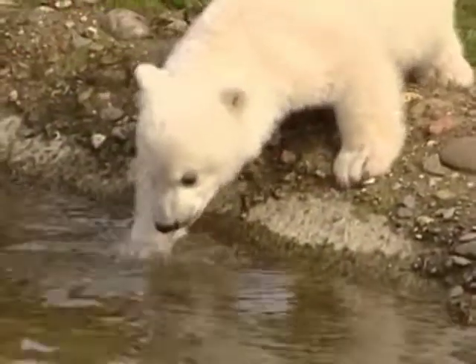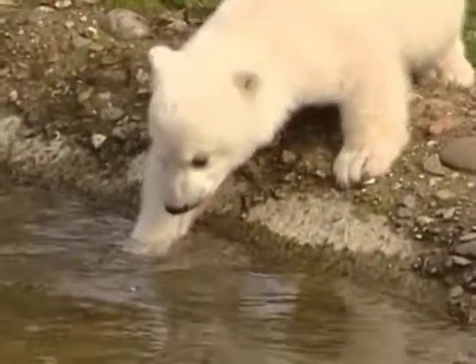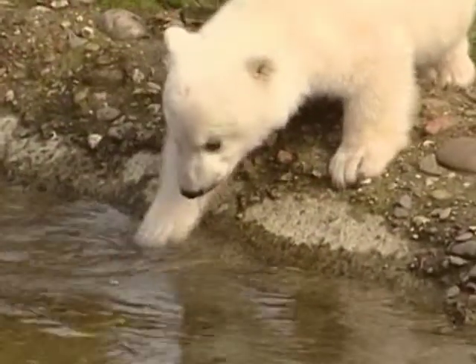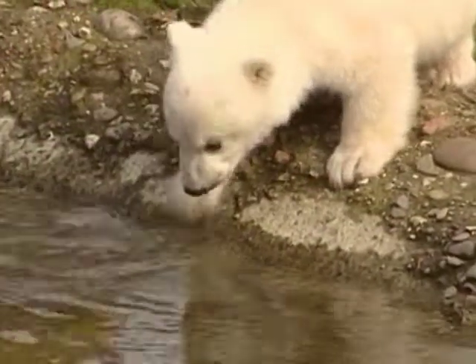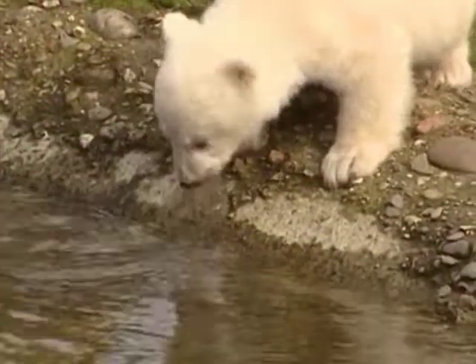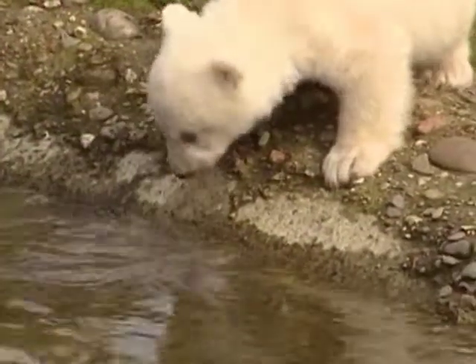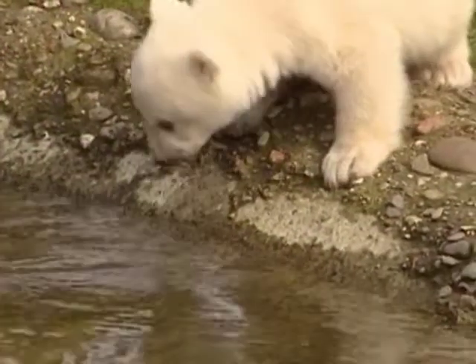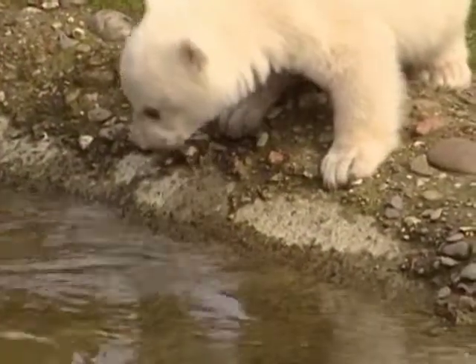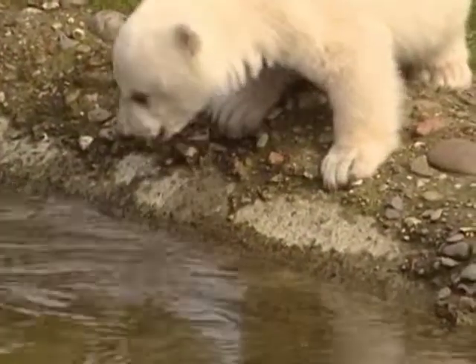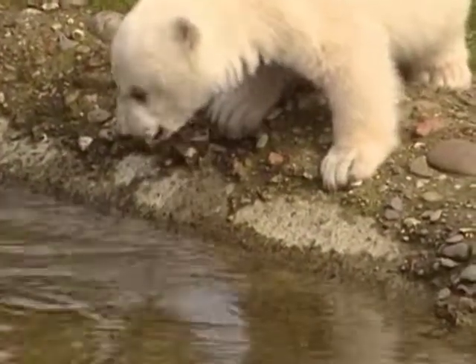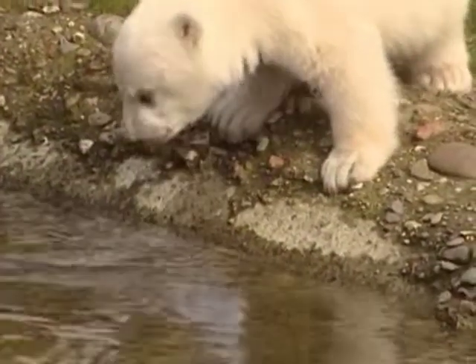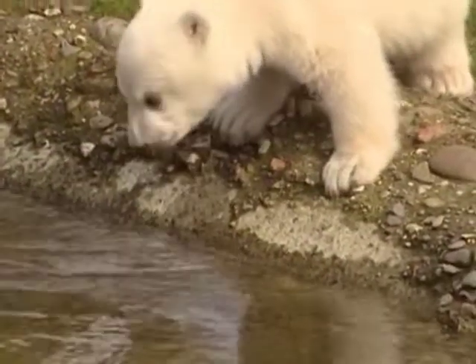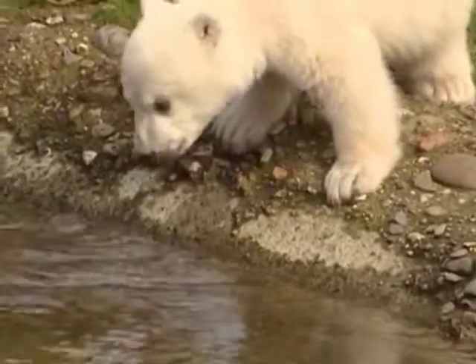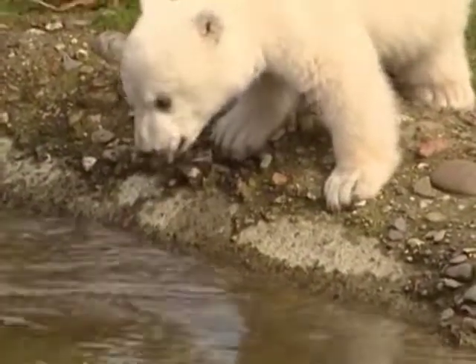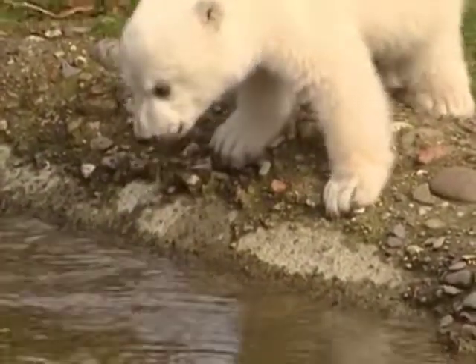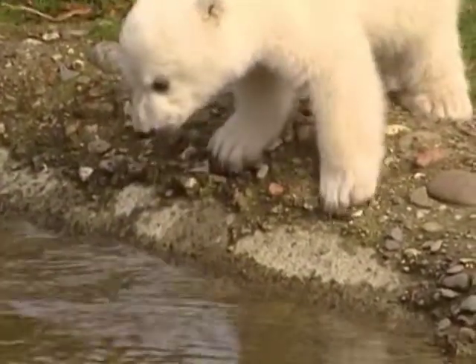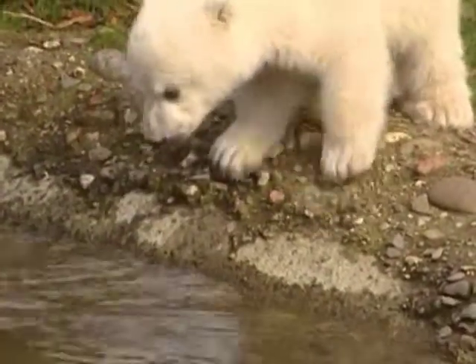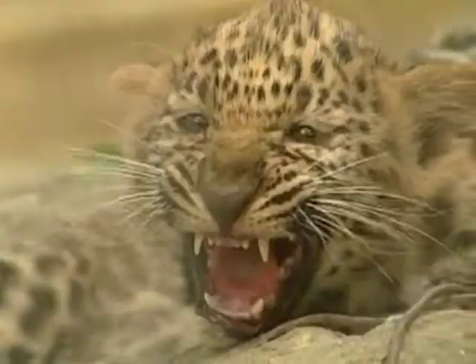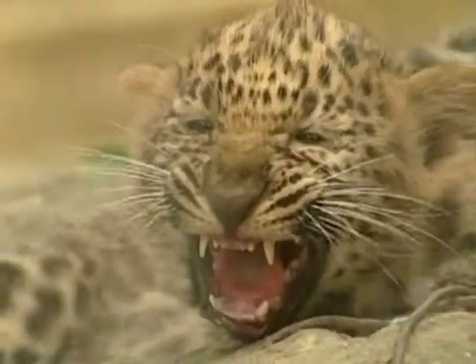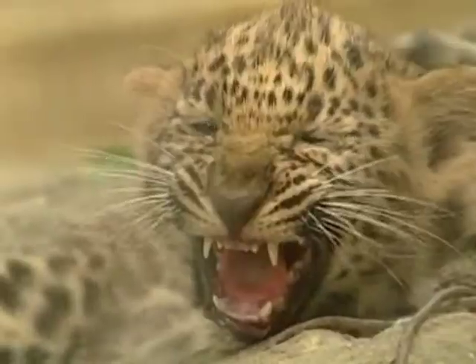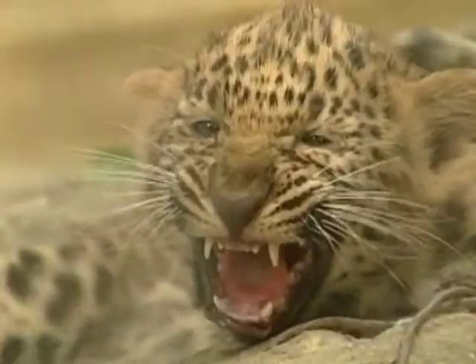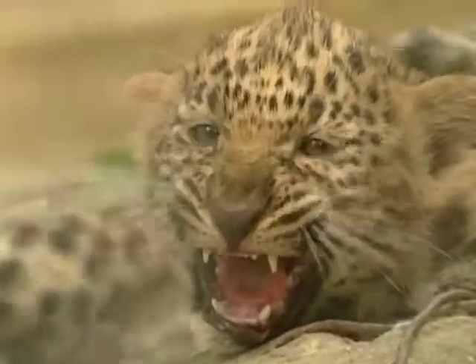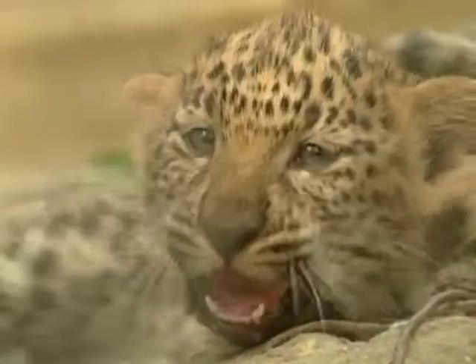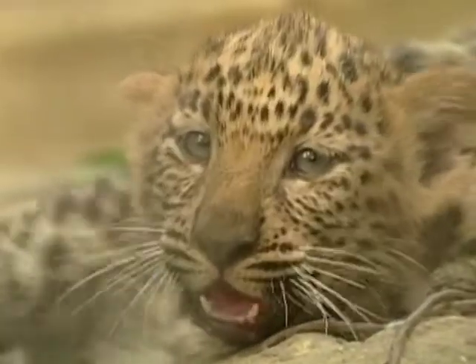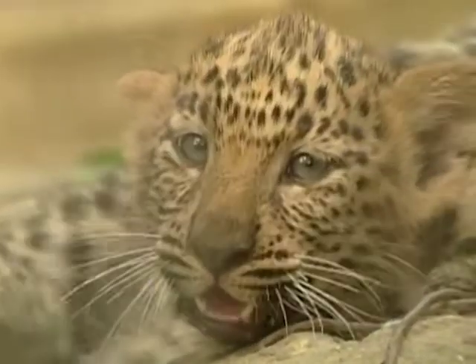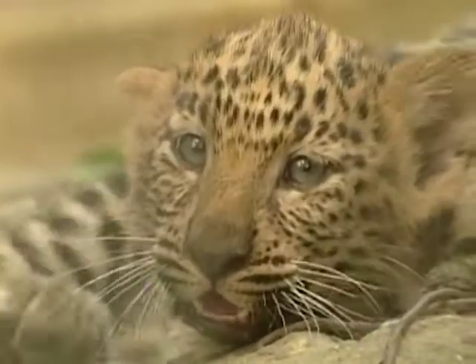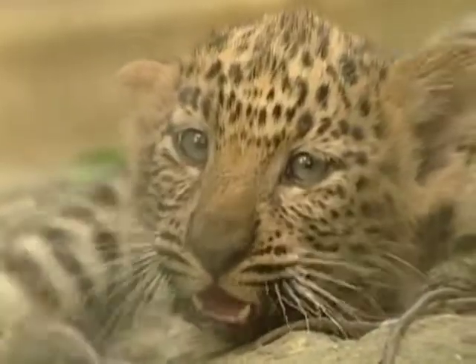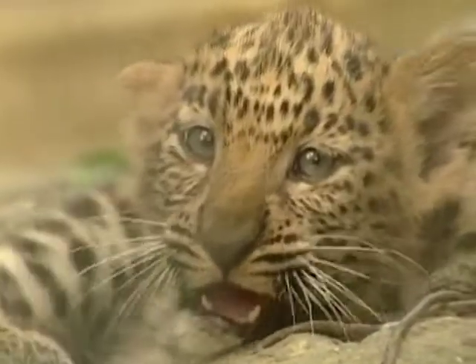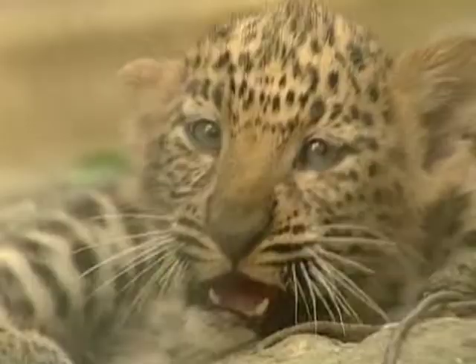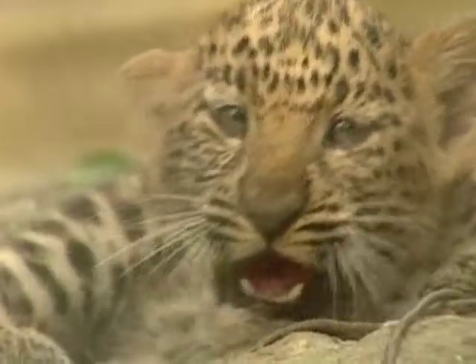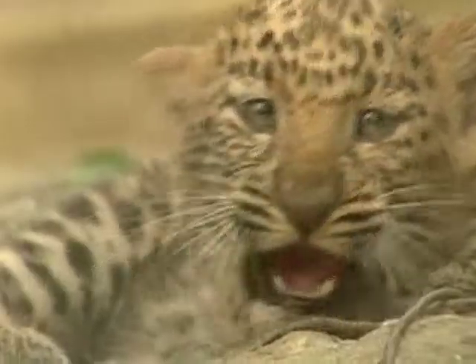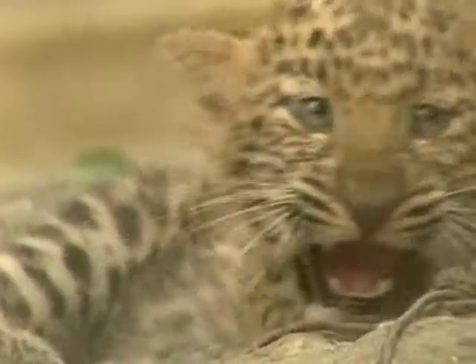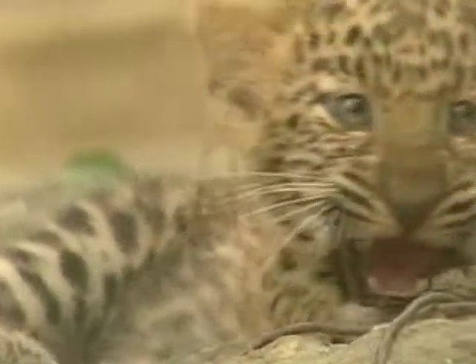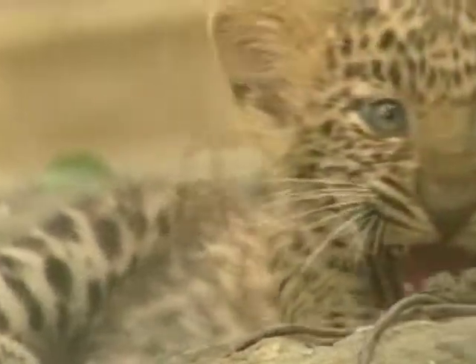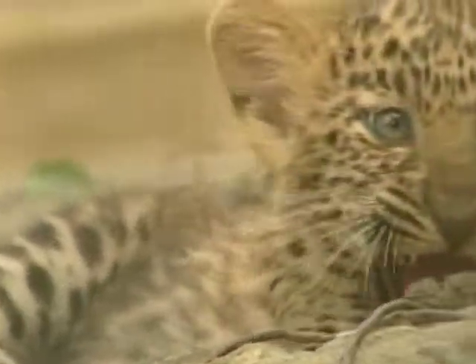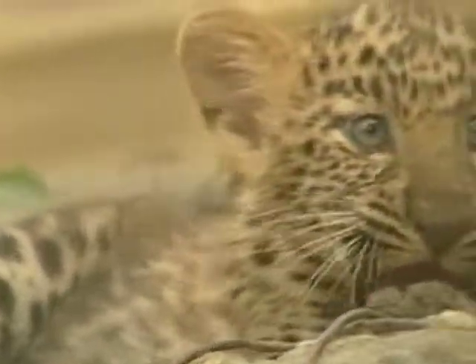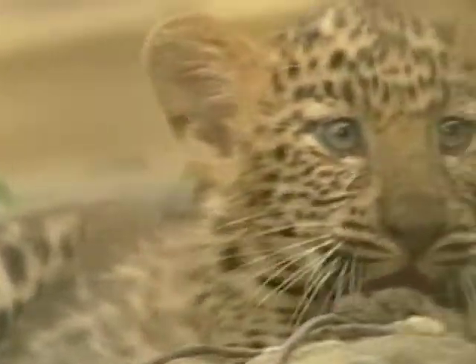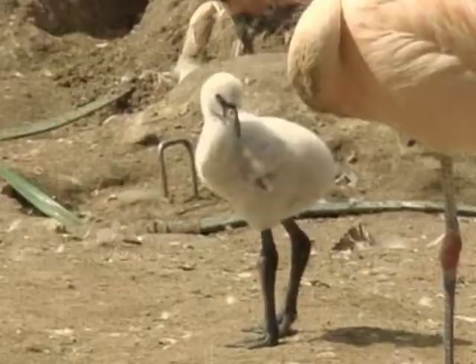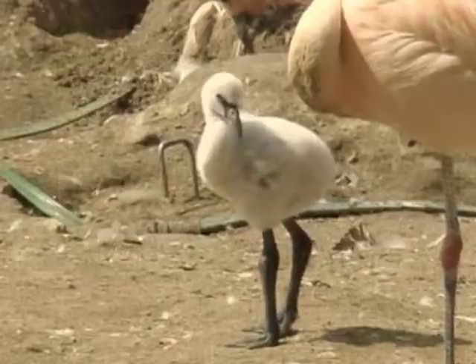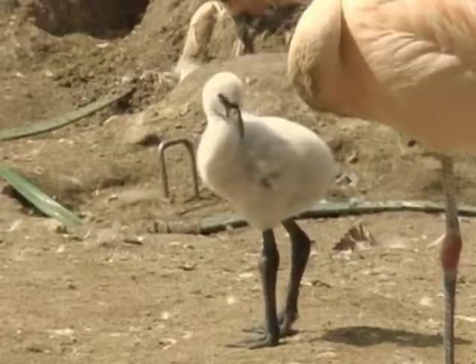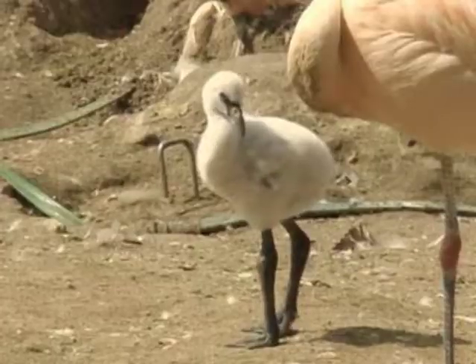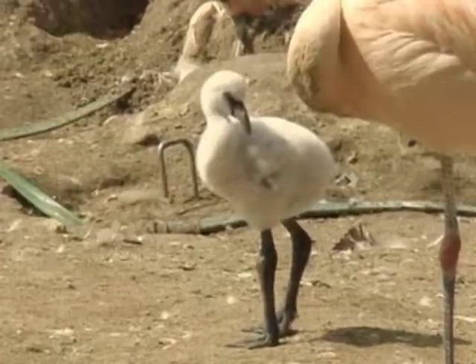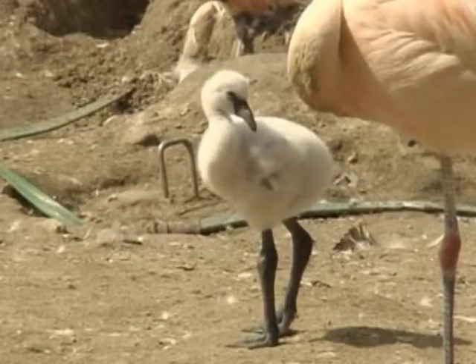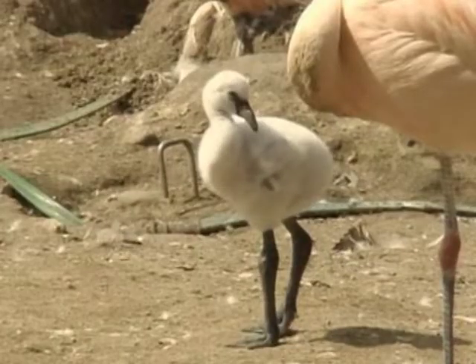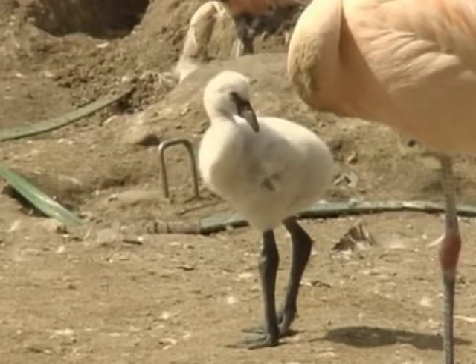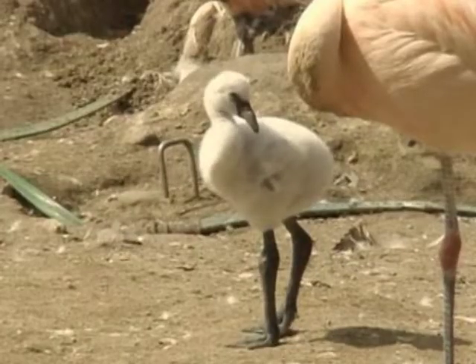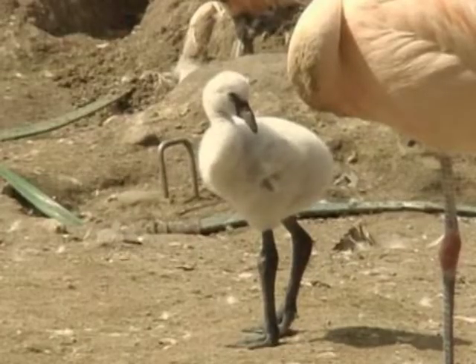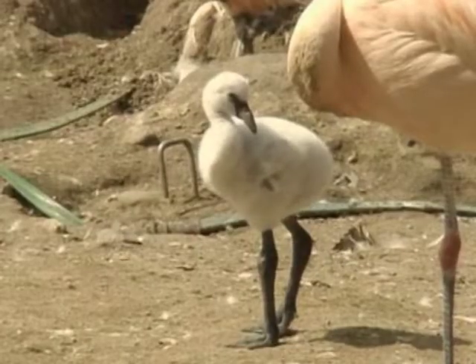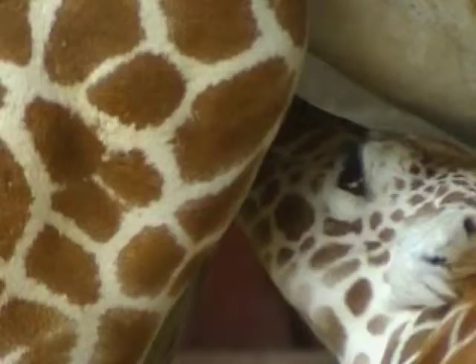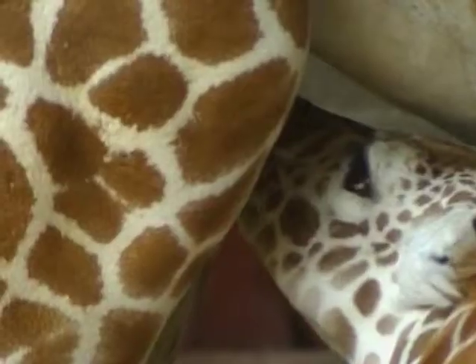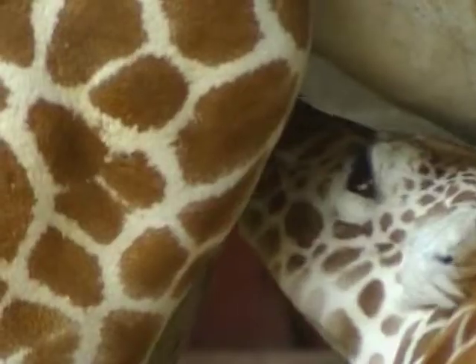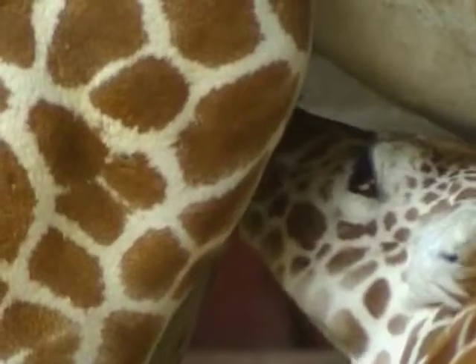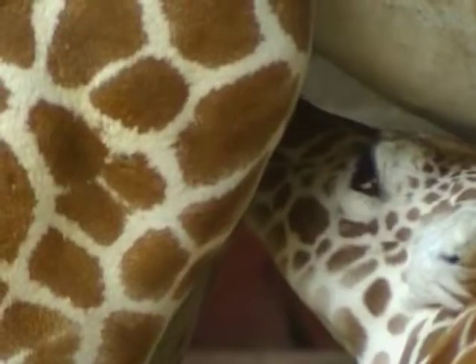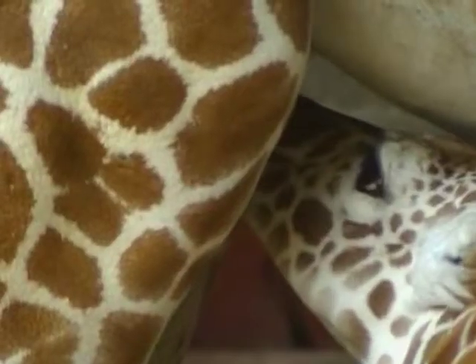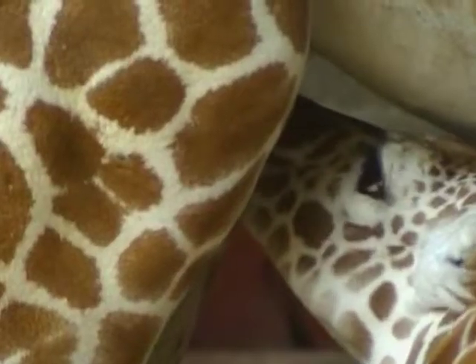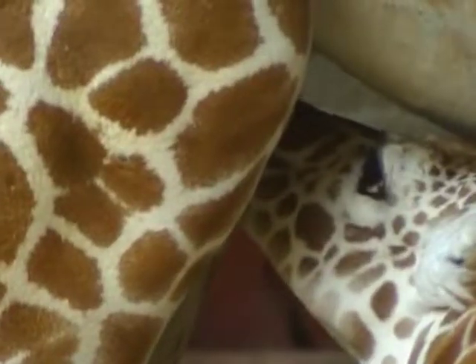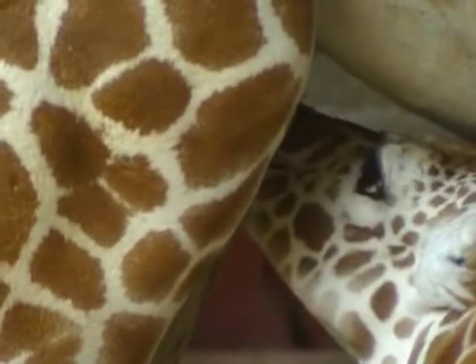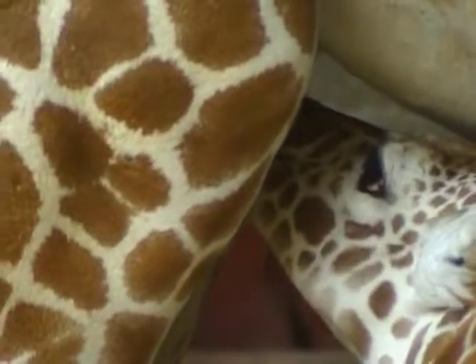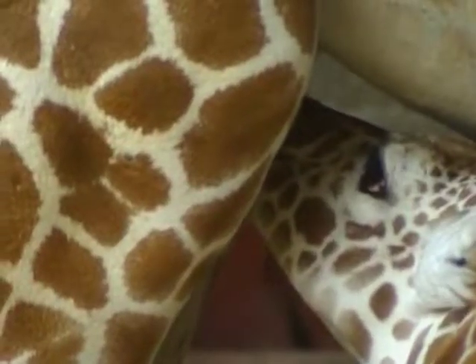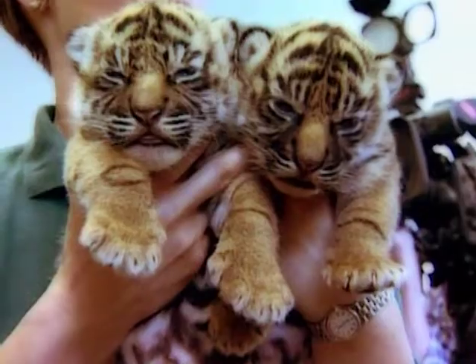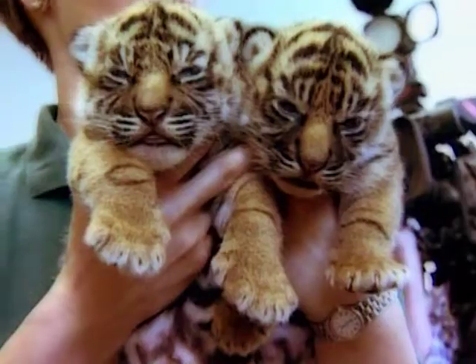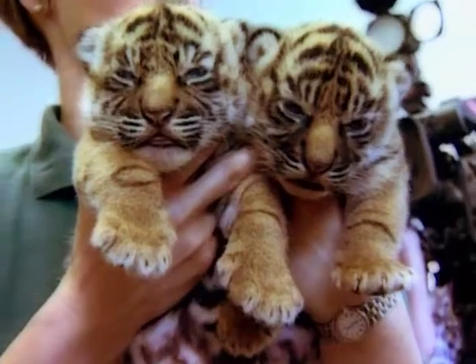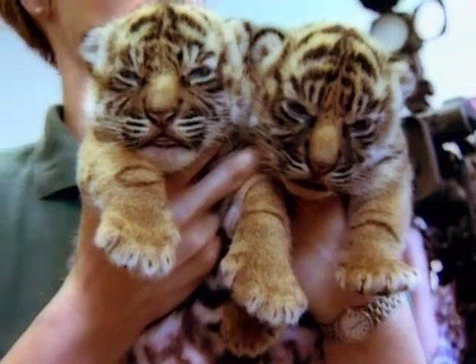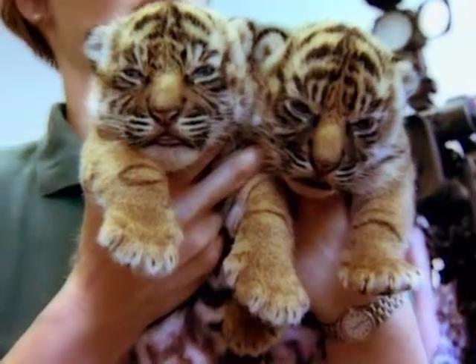Join us next time on Zoo Babies for lots more chicks, calves and cubs.